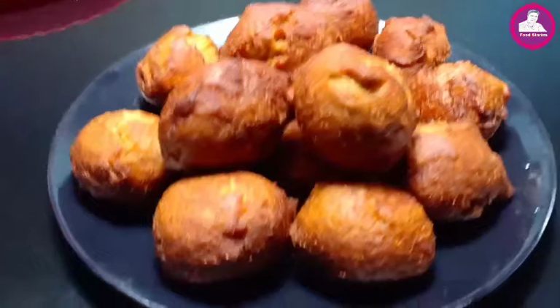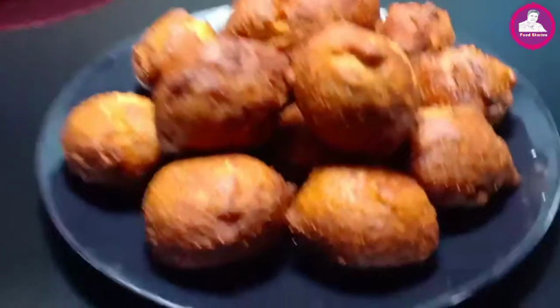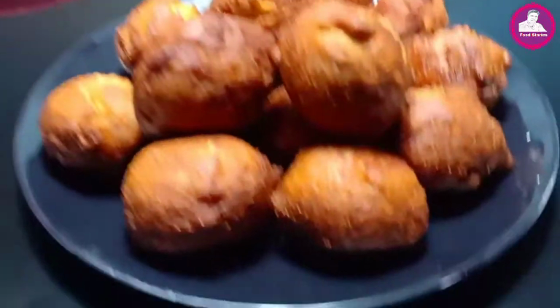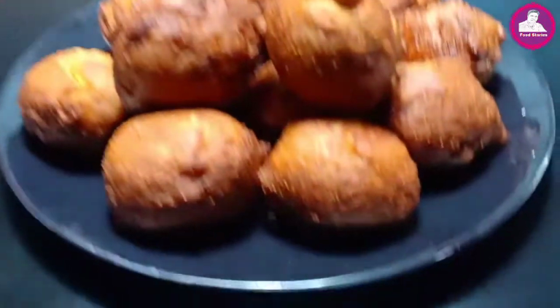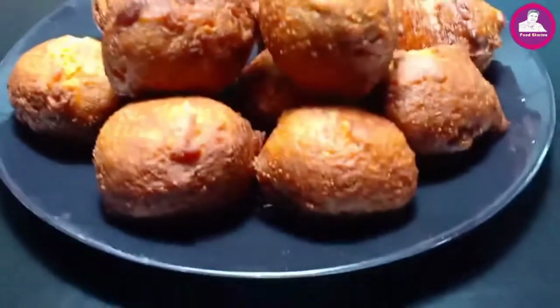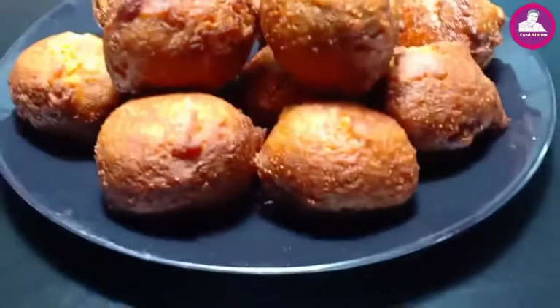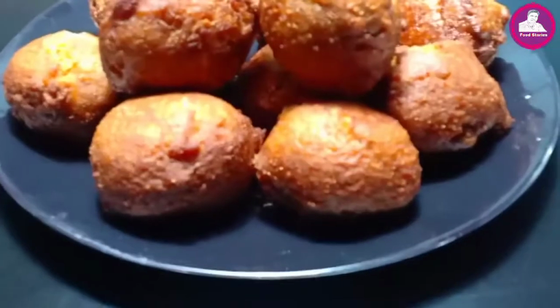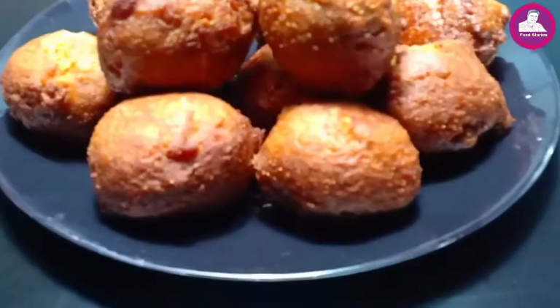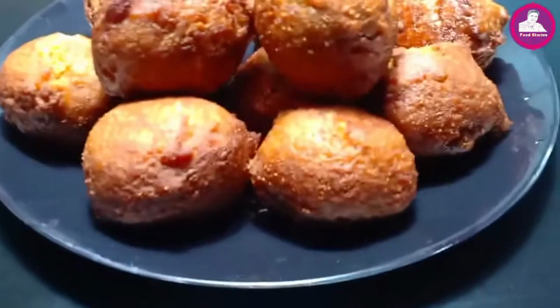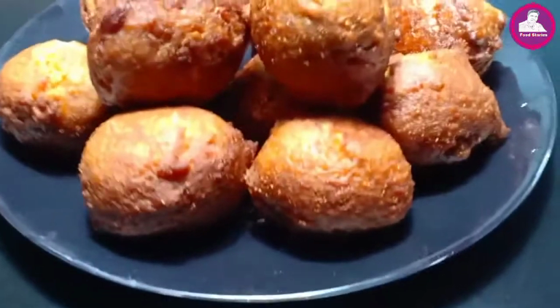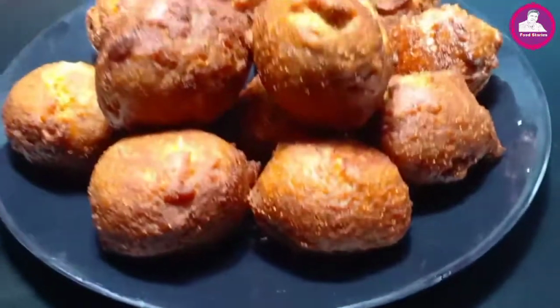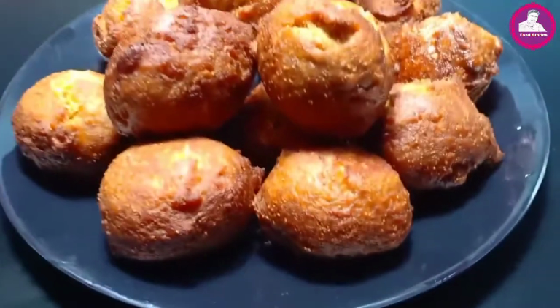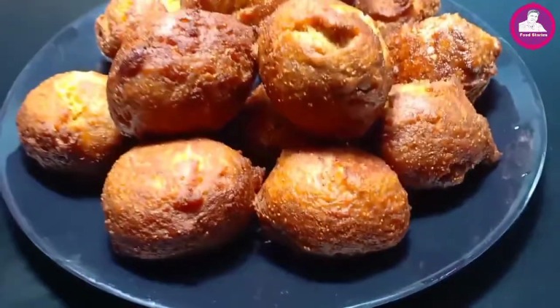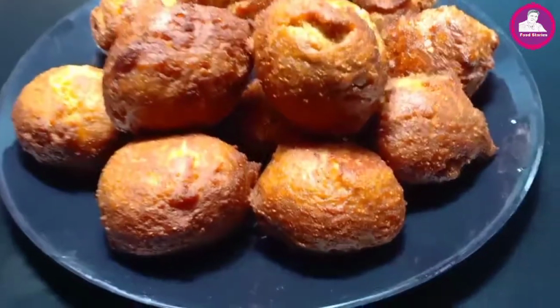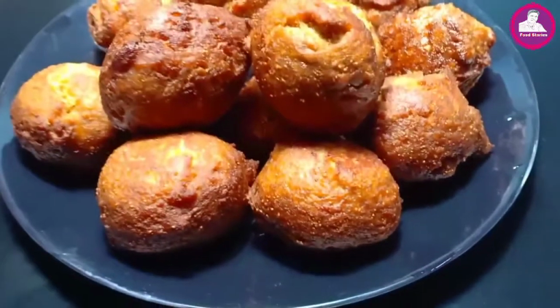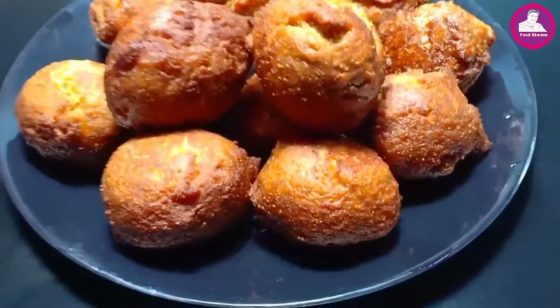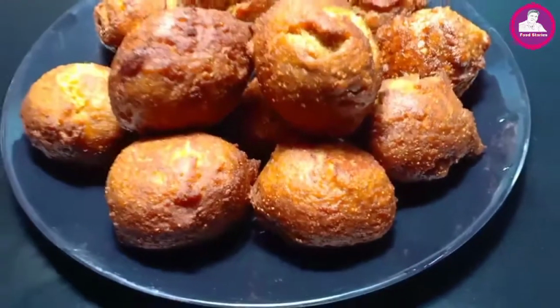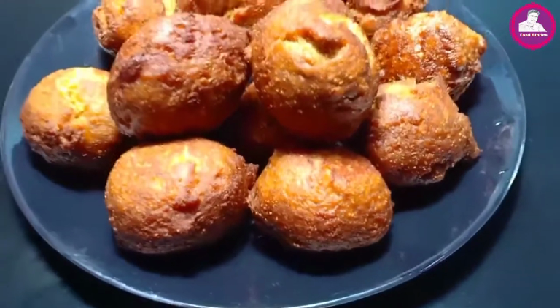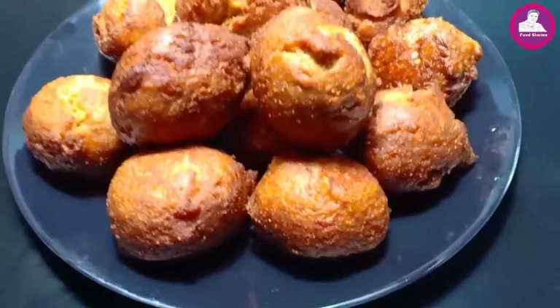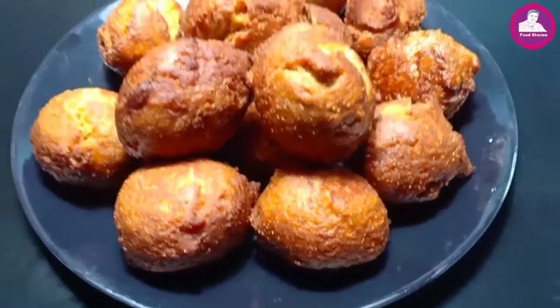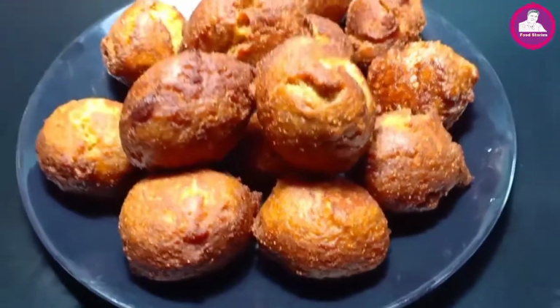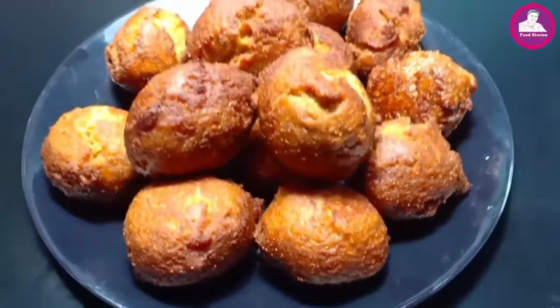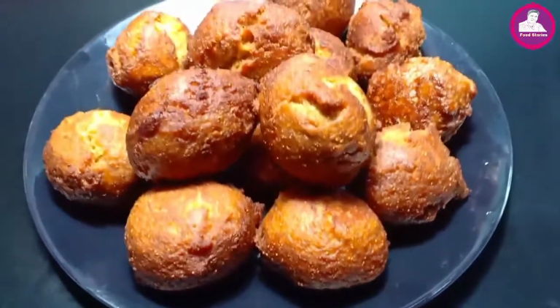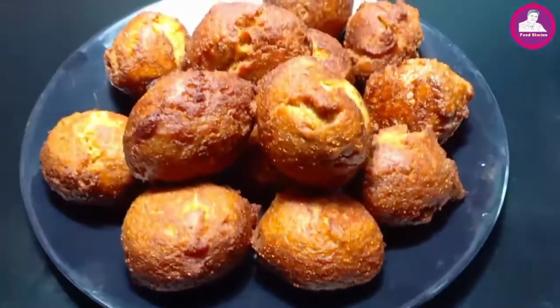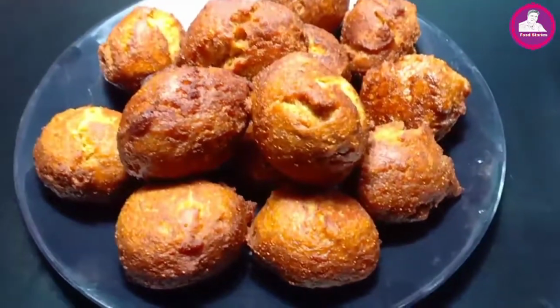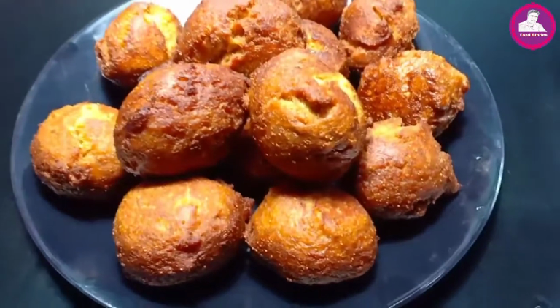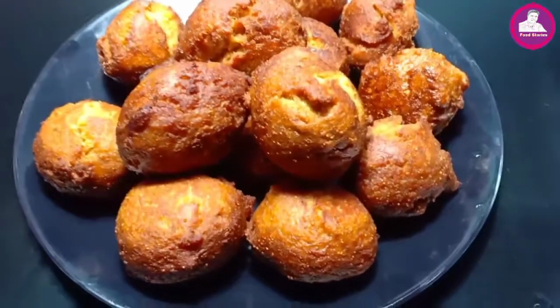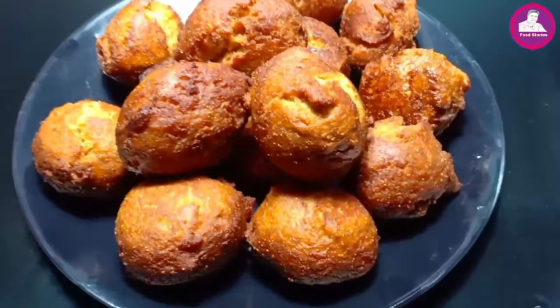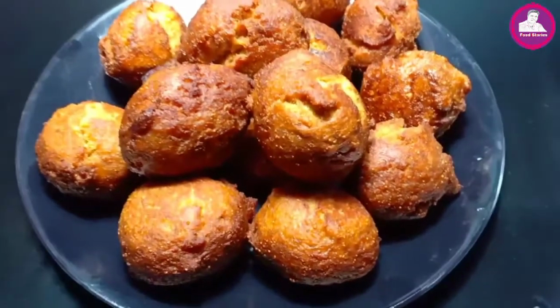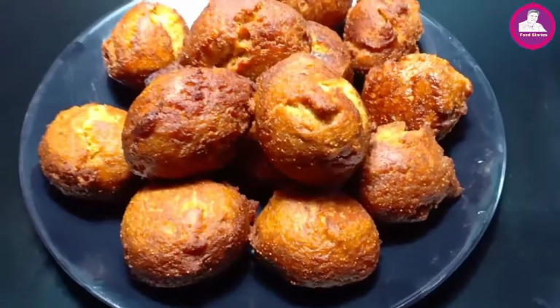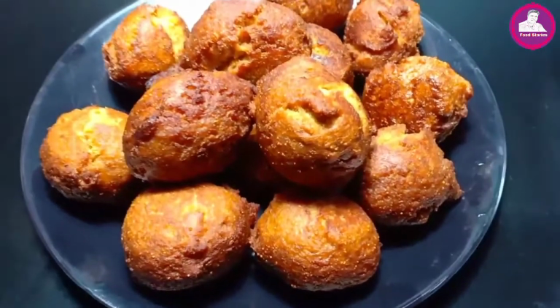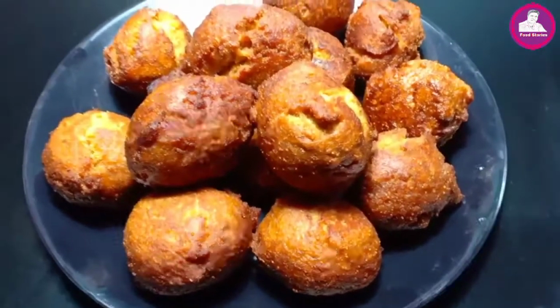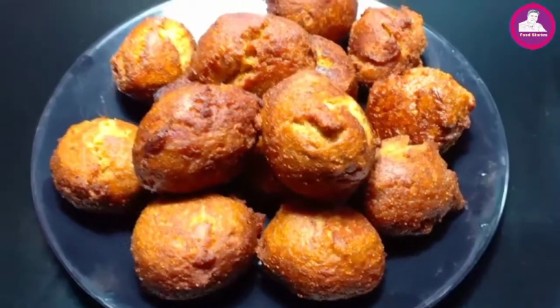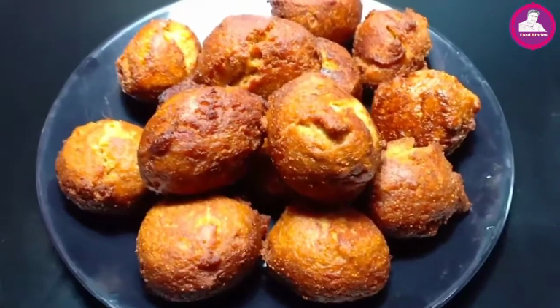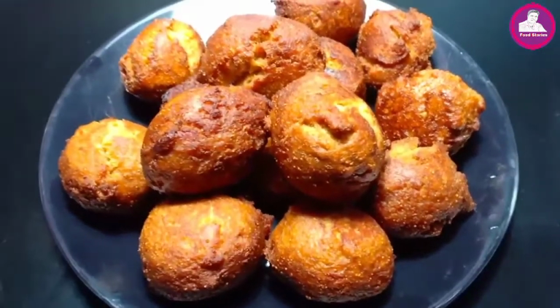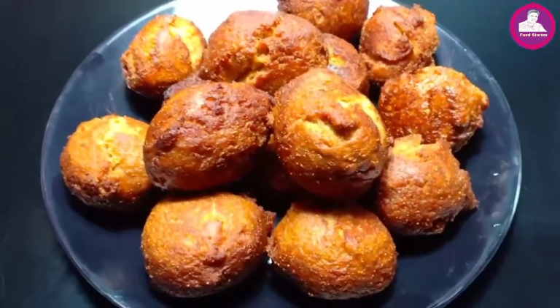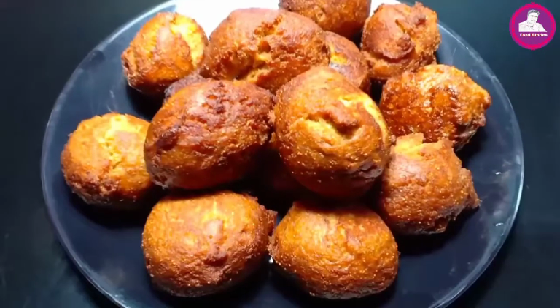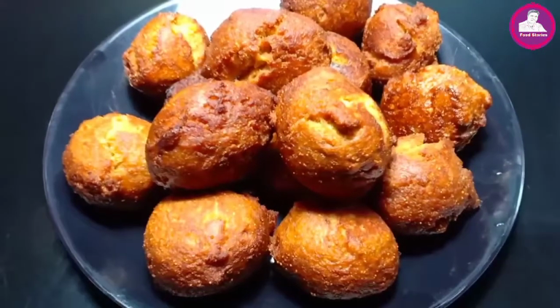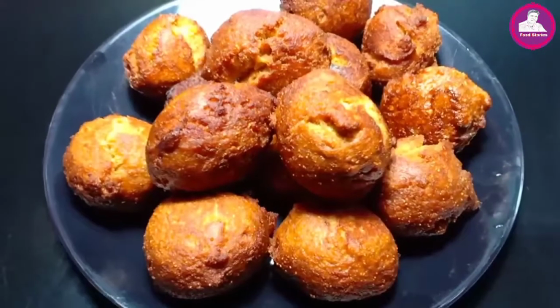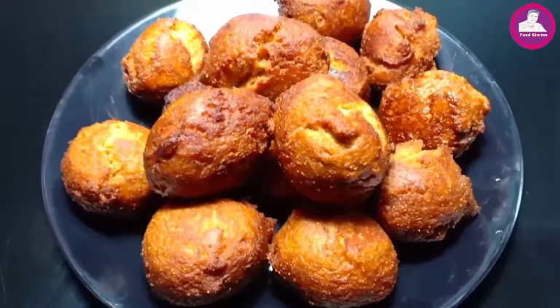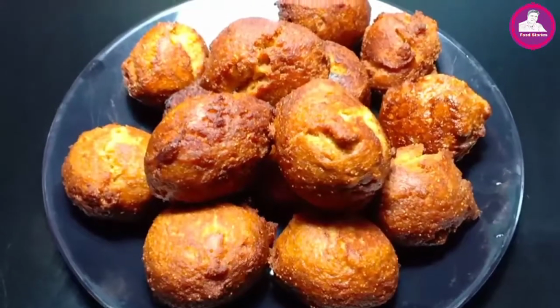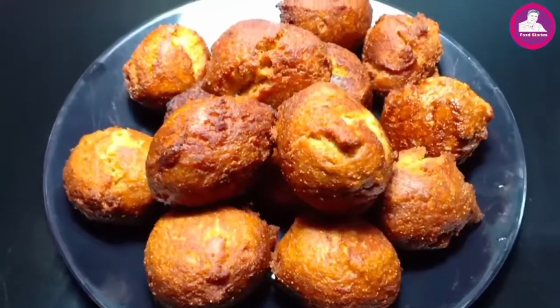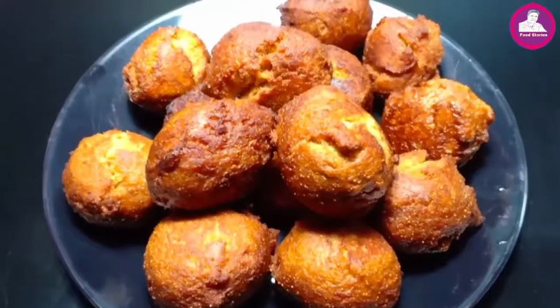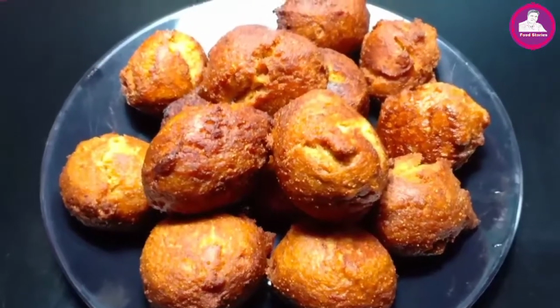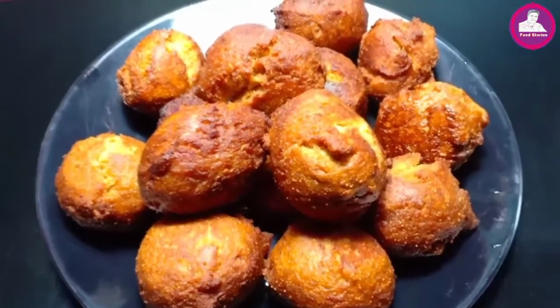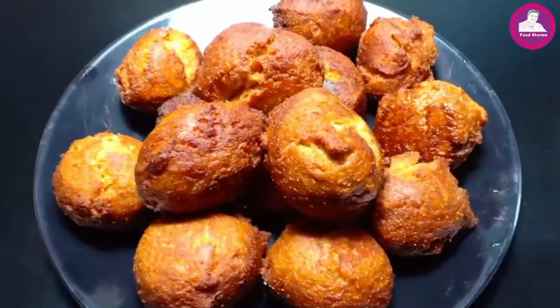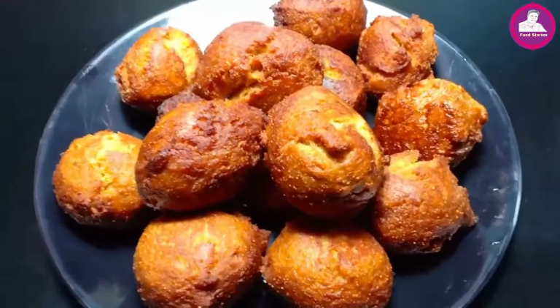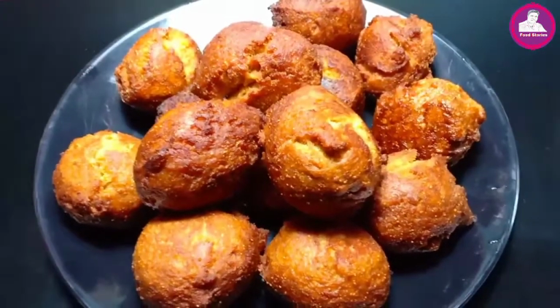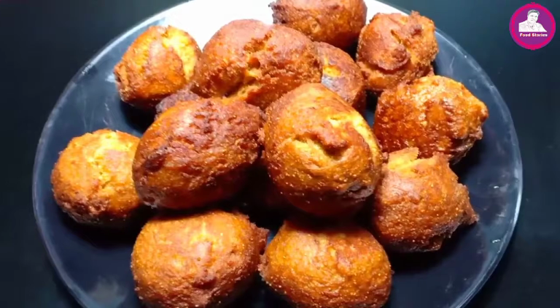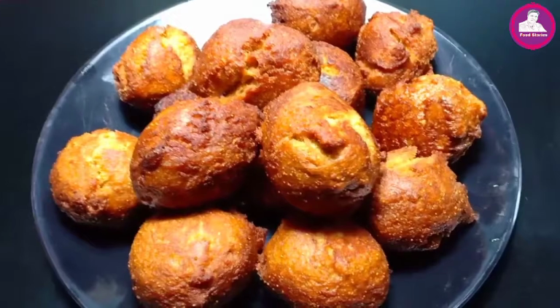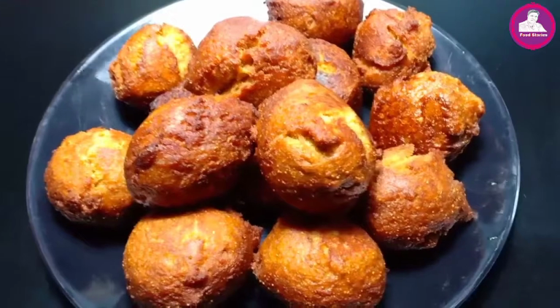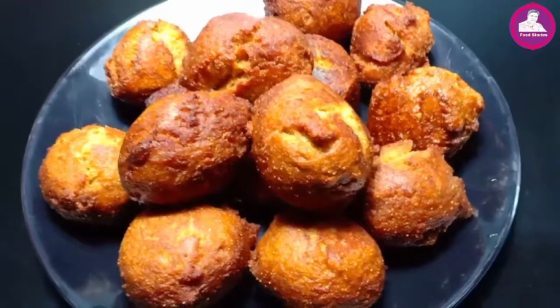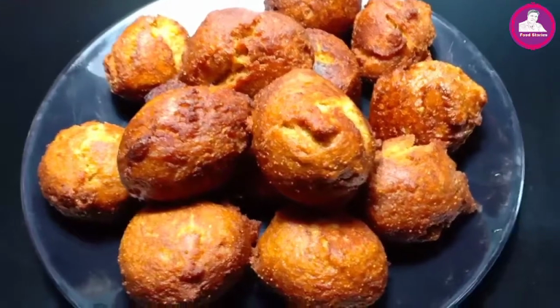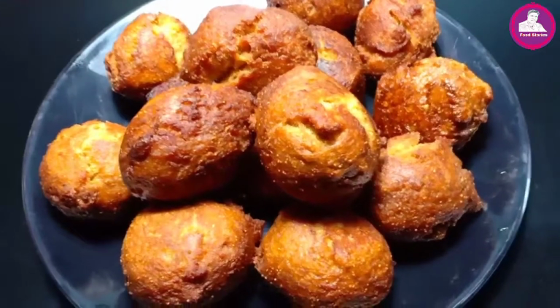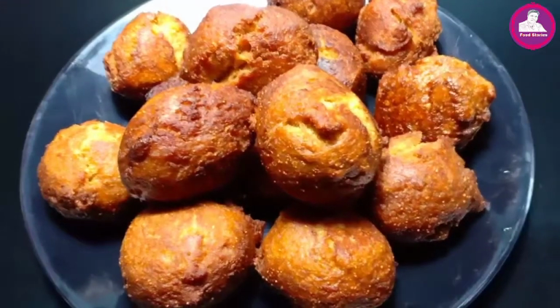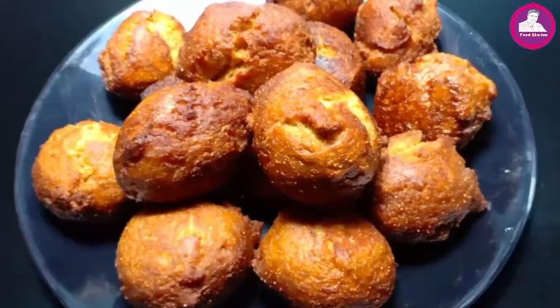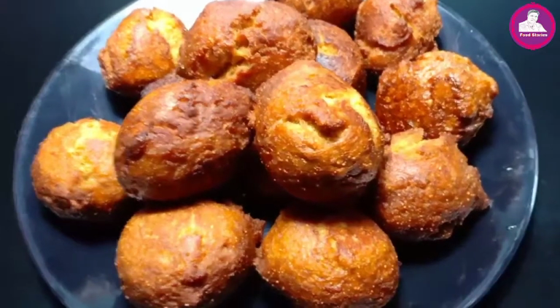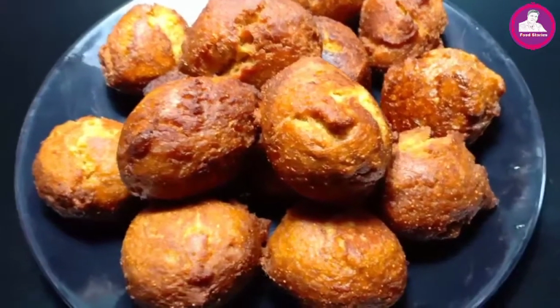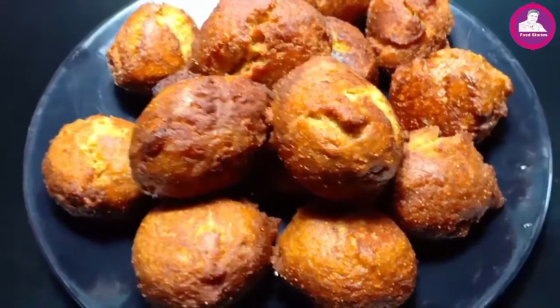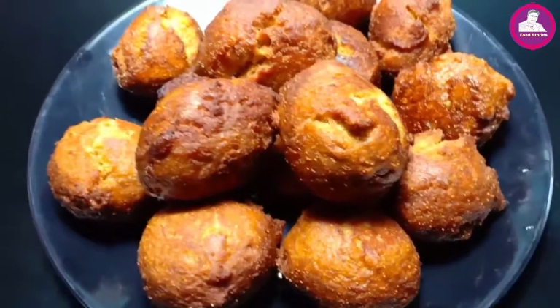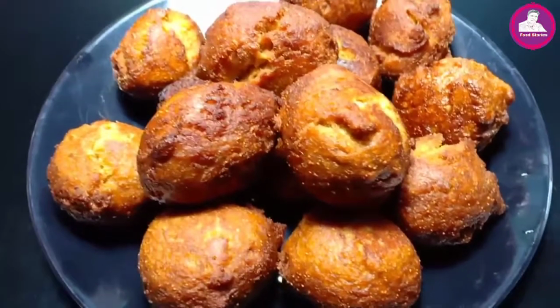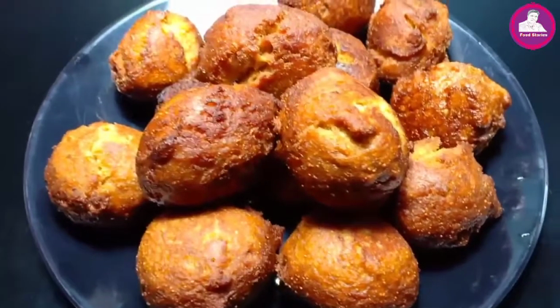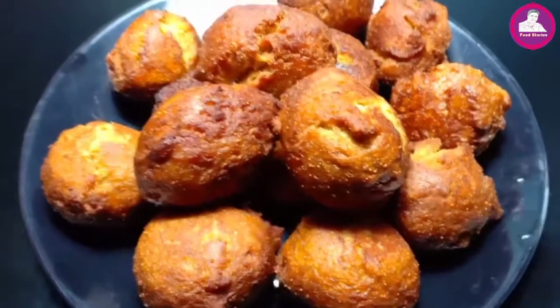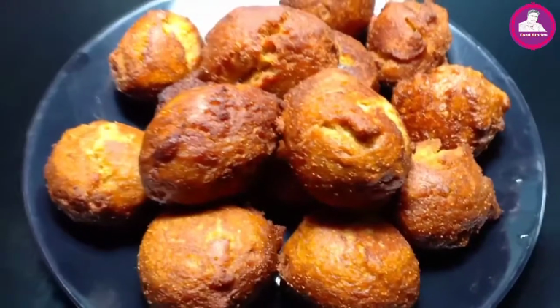In this video, we are getting a good recipe. Everyone is getting an evening snack.